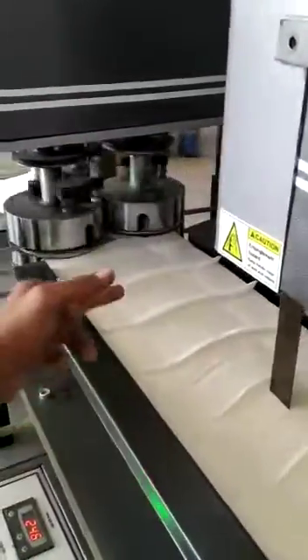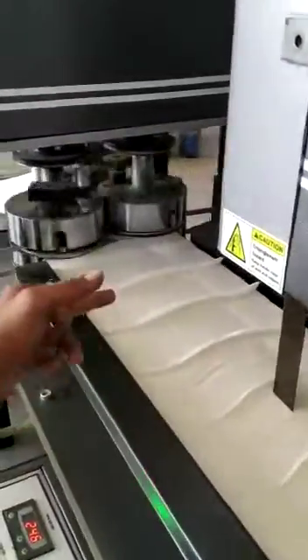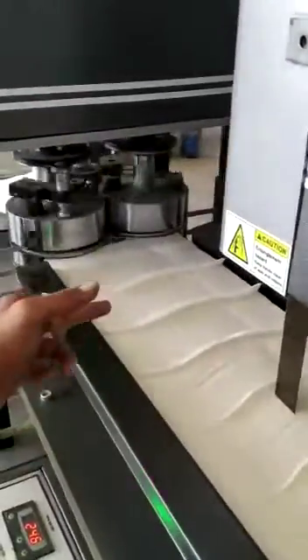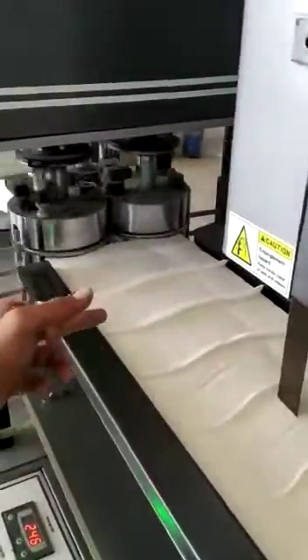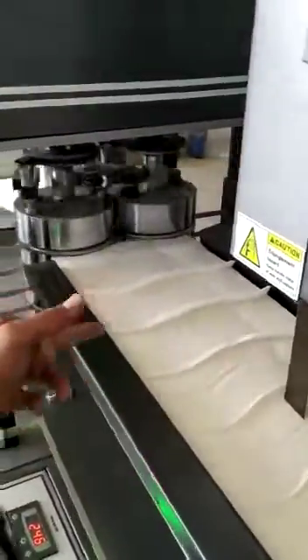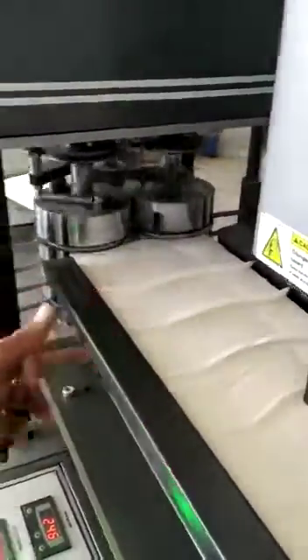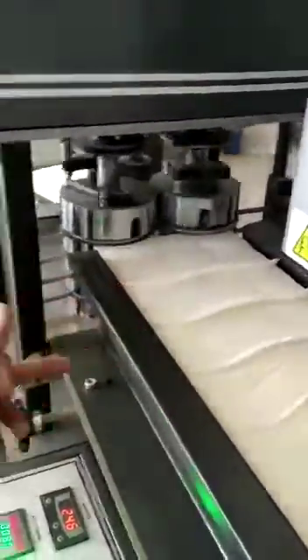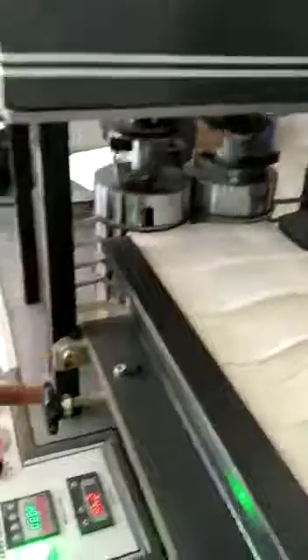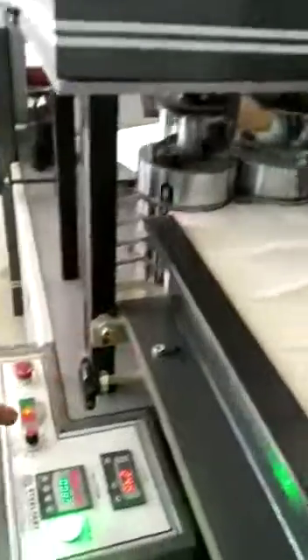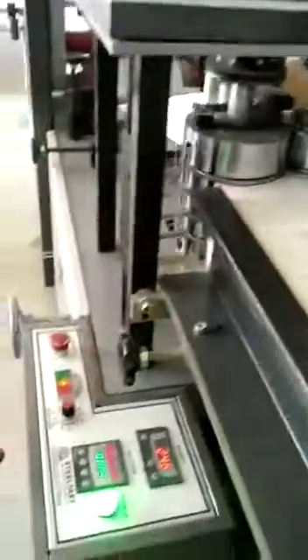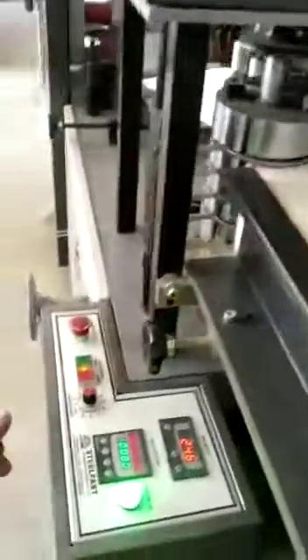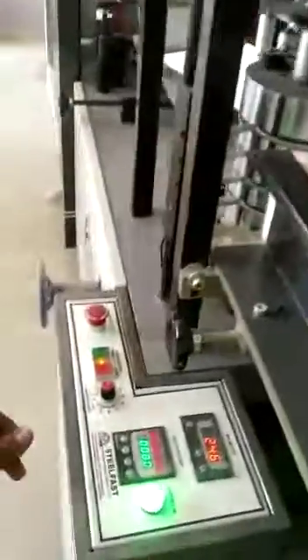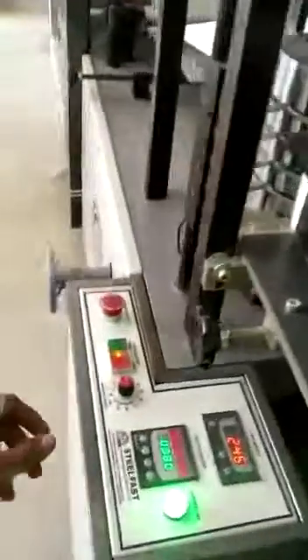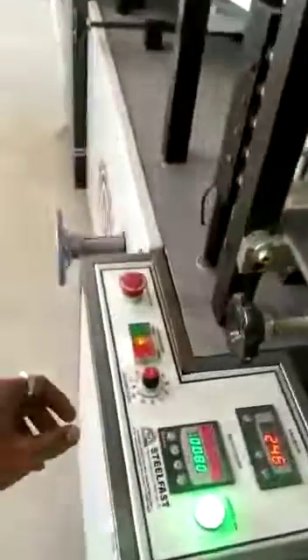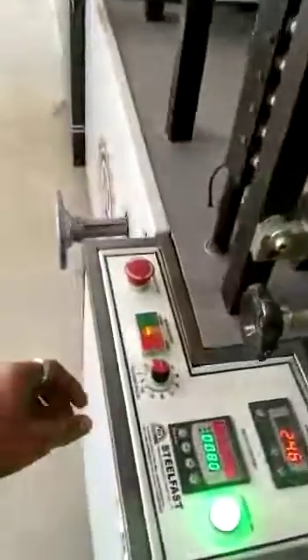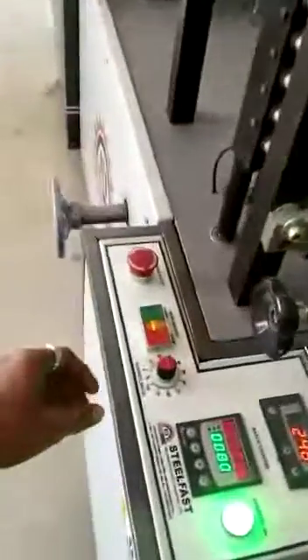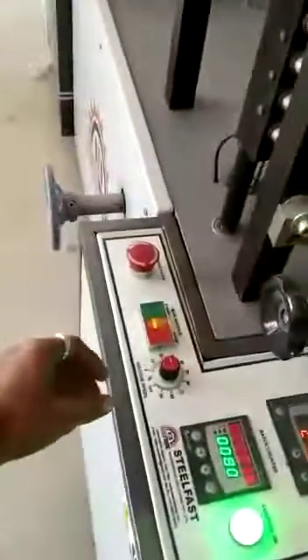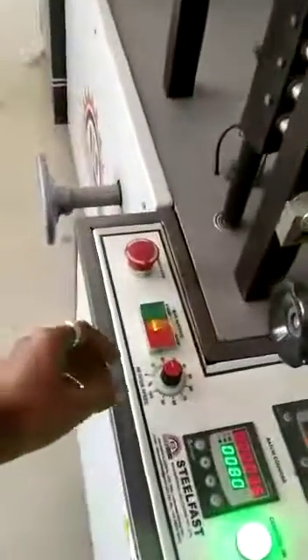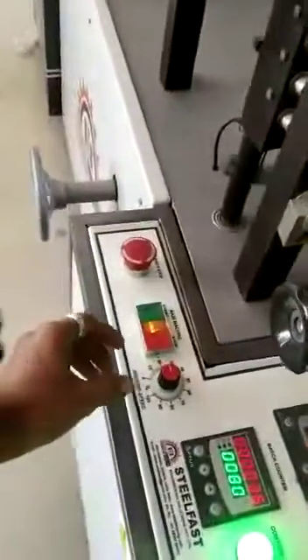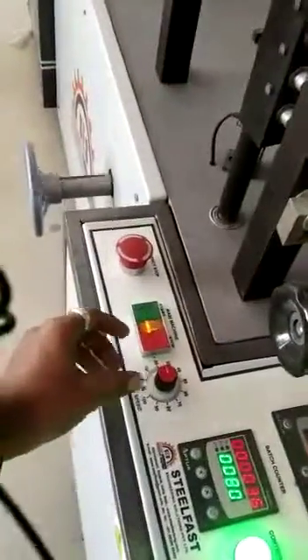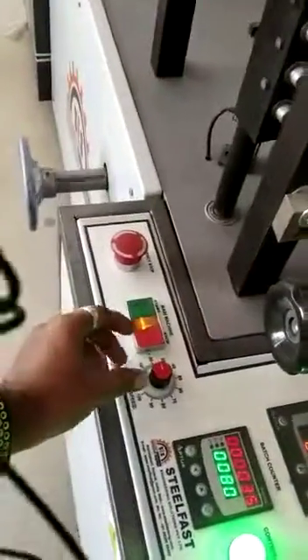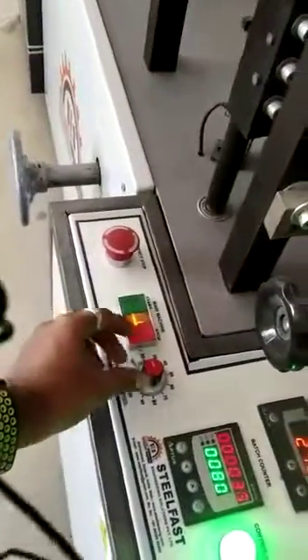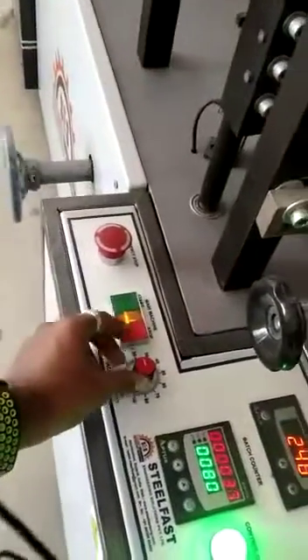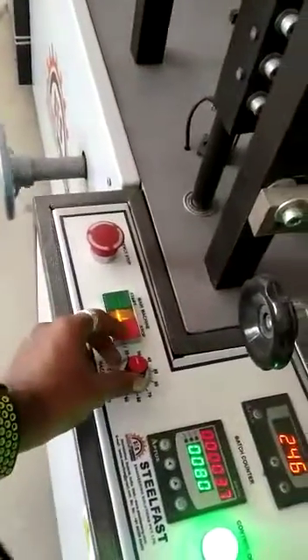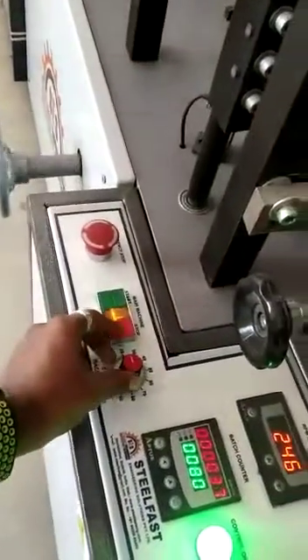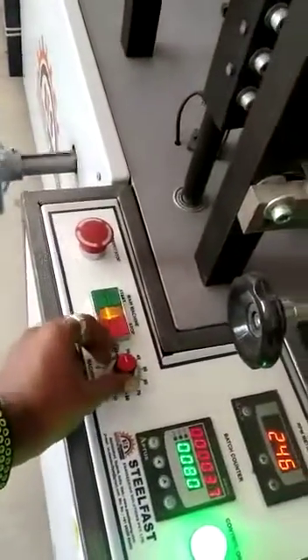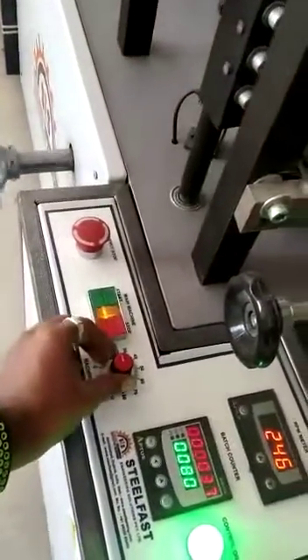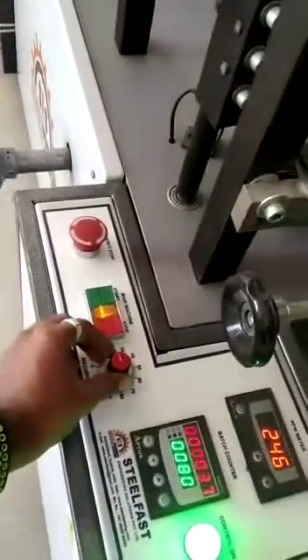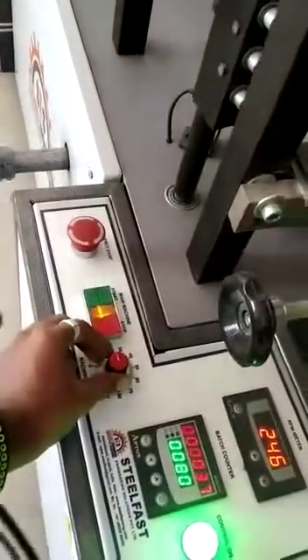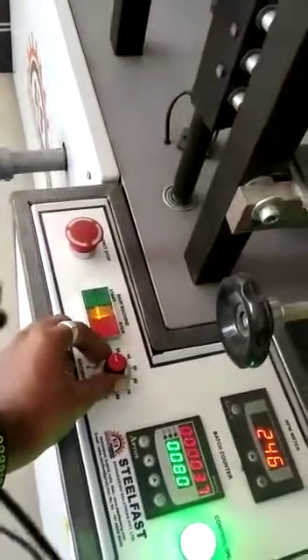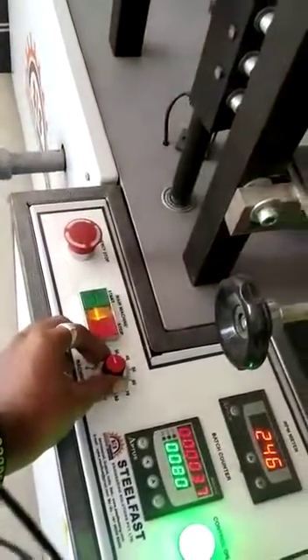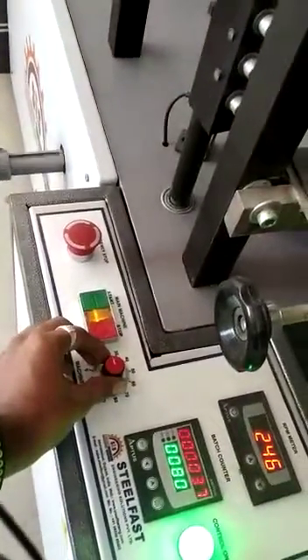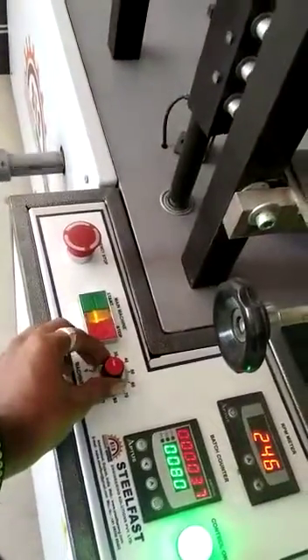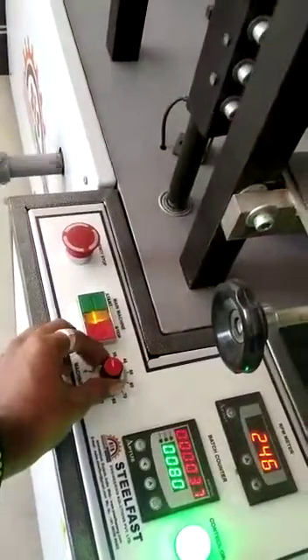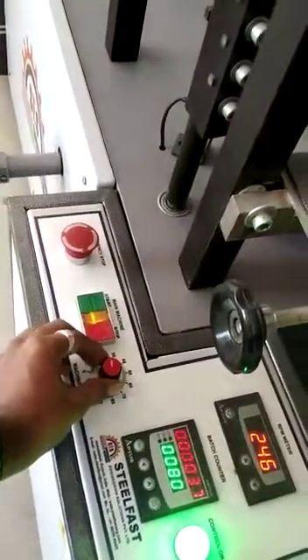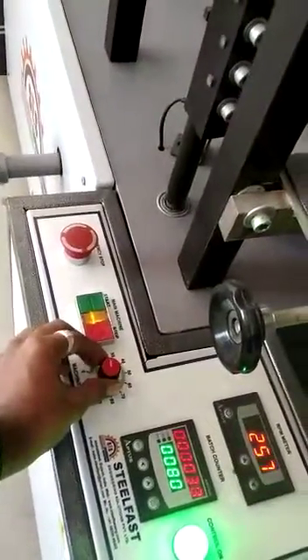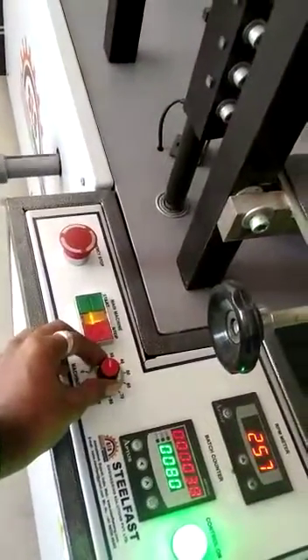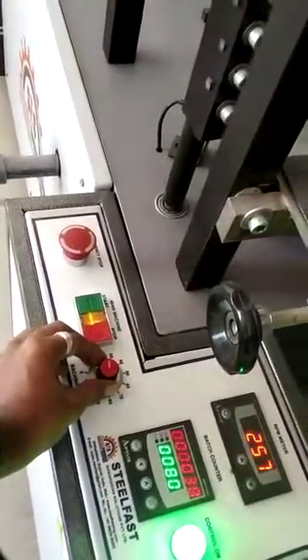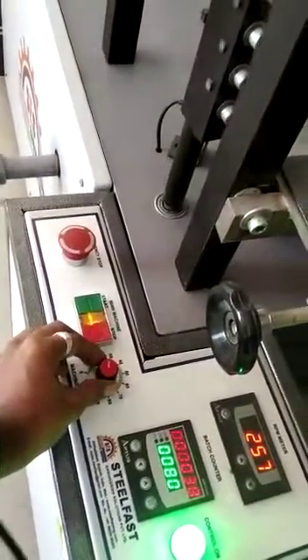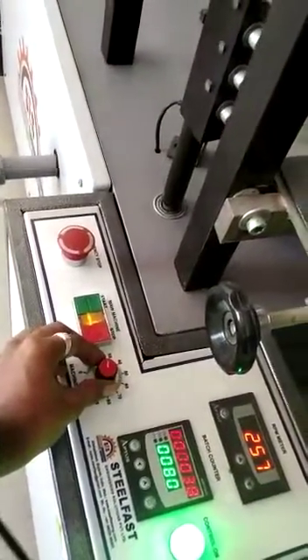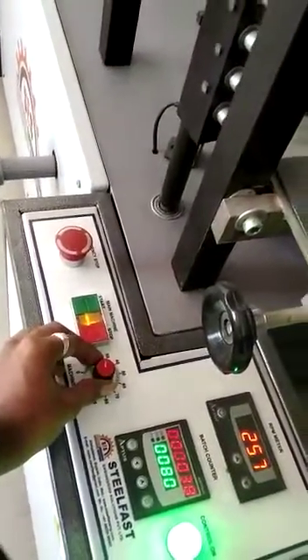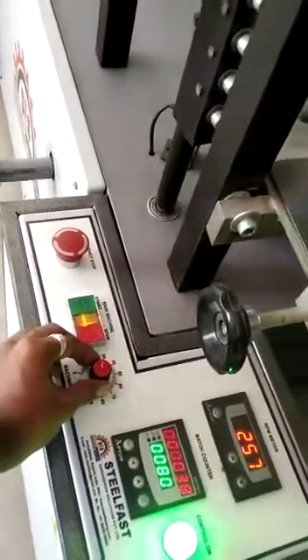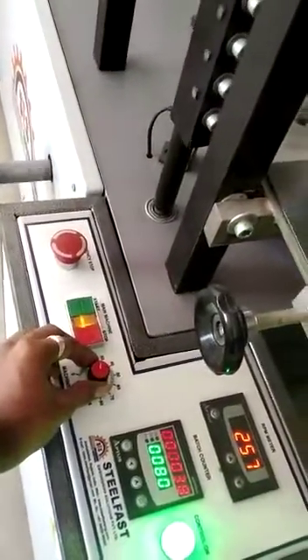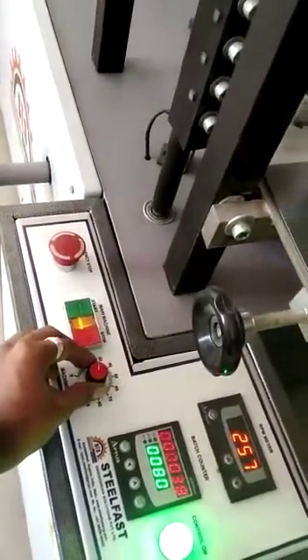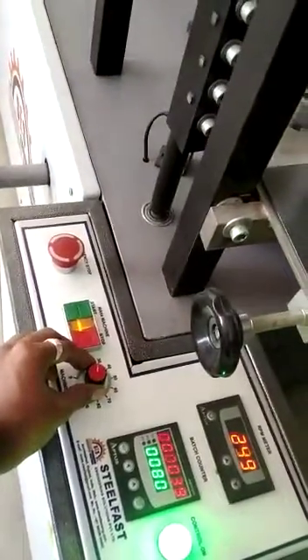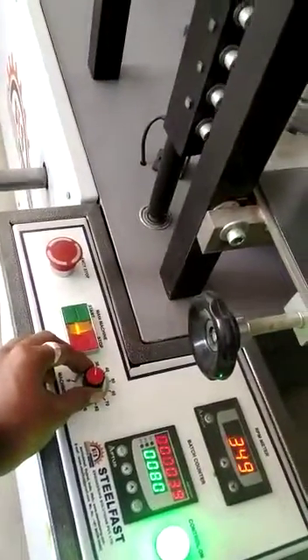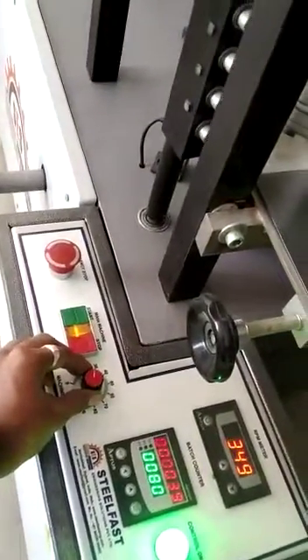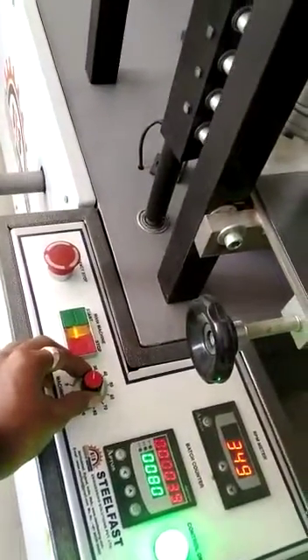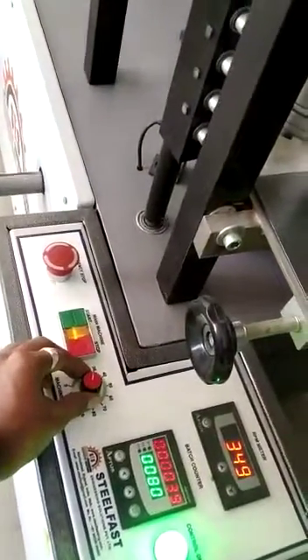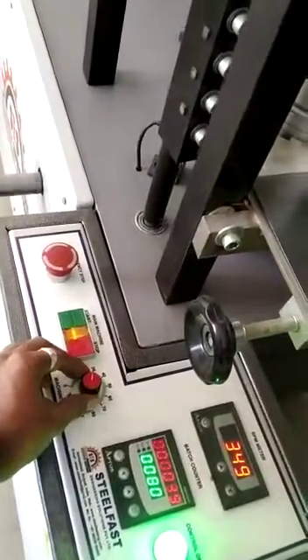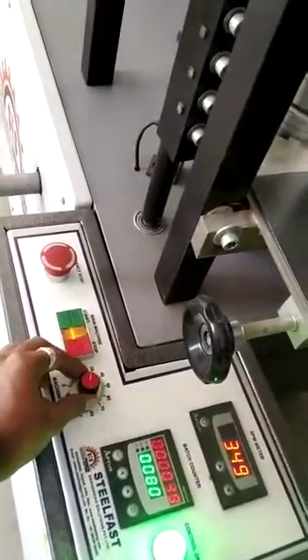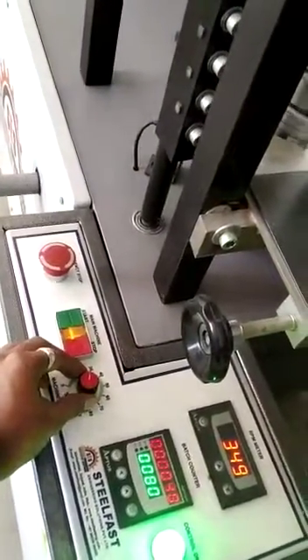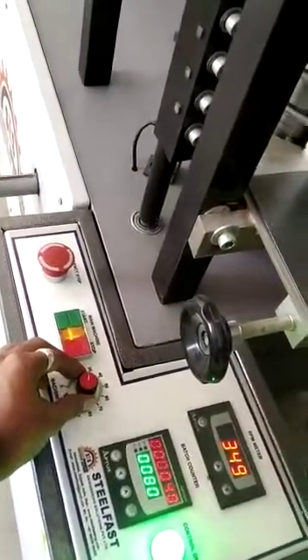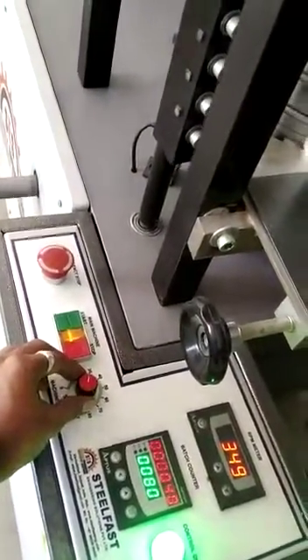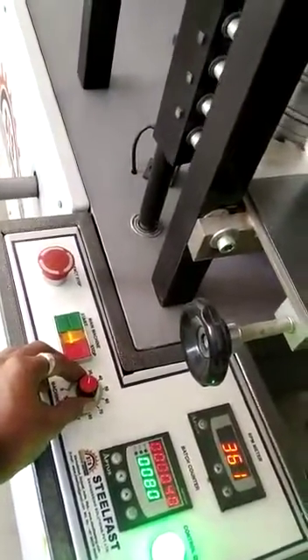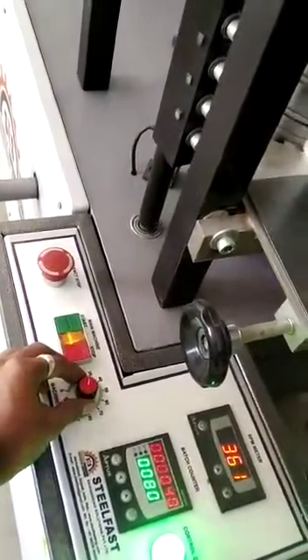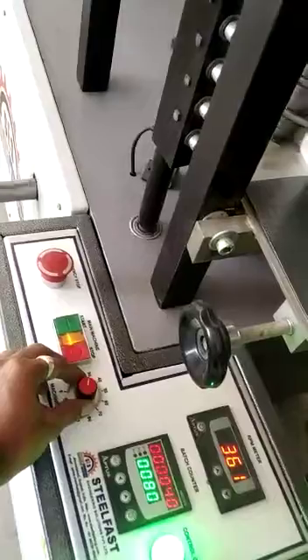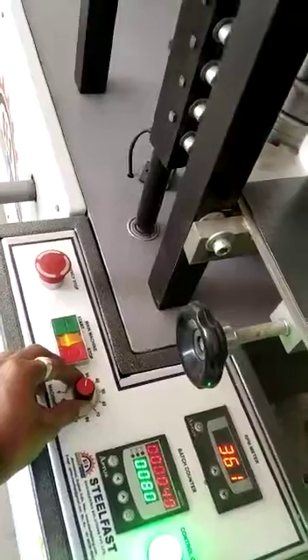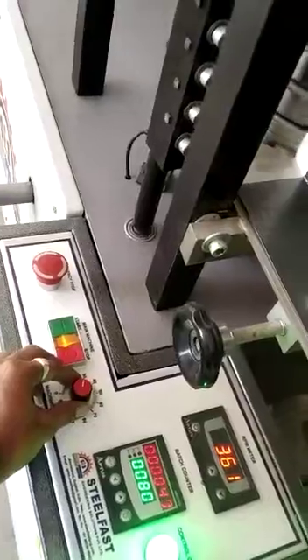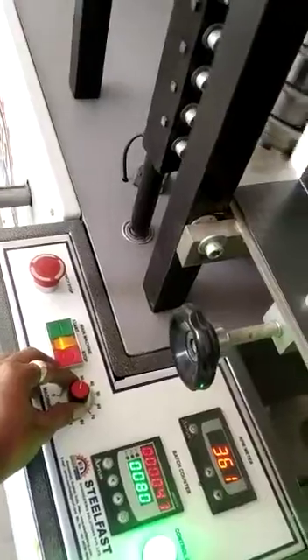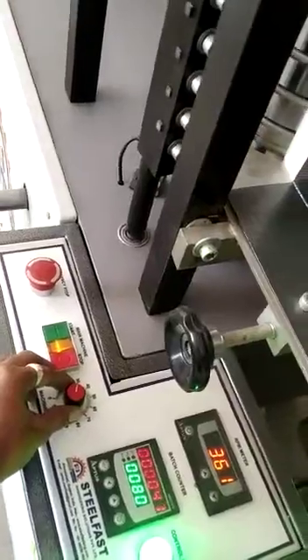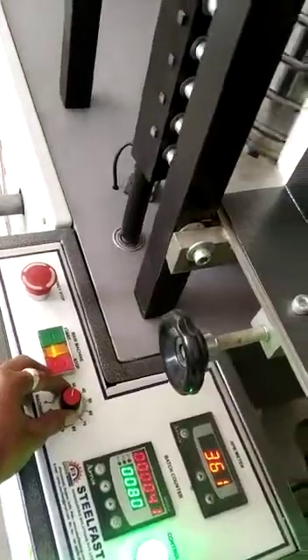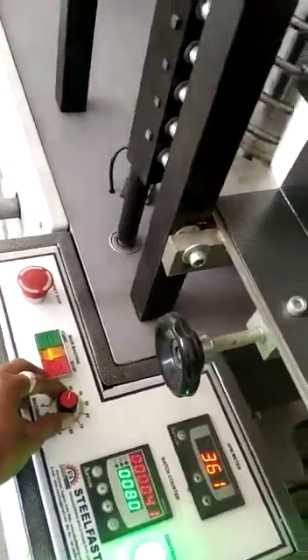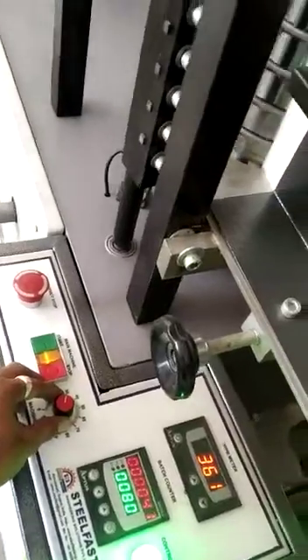This is the controlling unit where we control the speed. Right now I am increasing the speed of the machine.